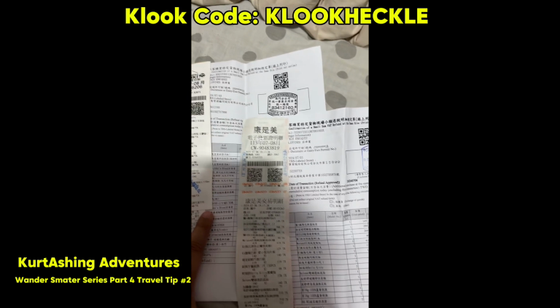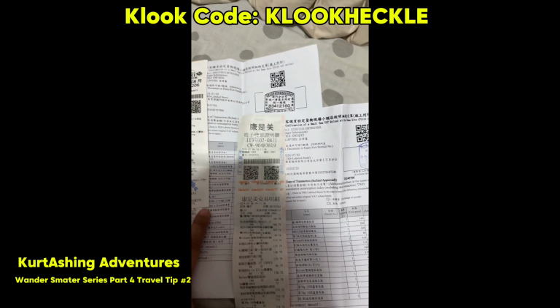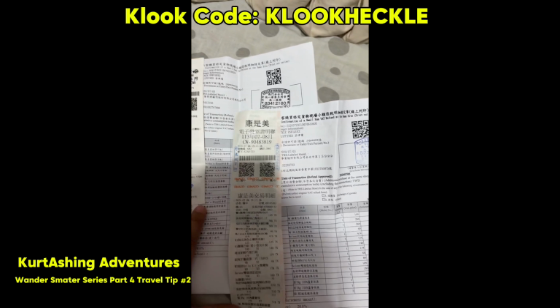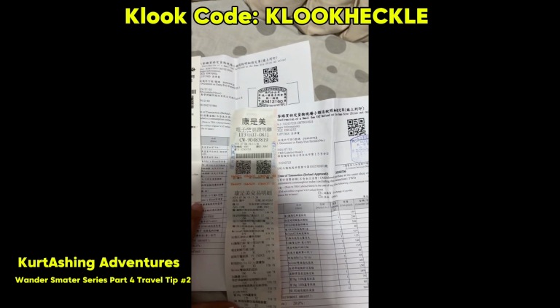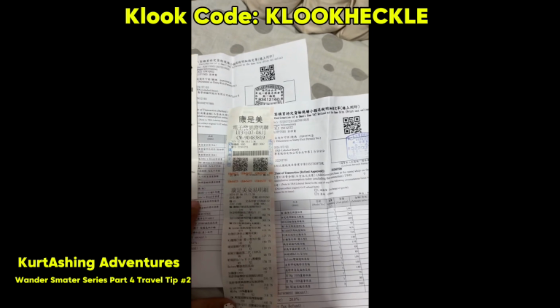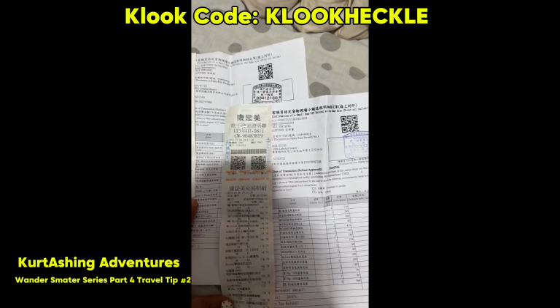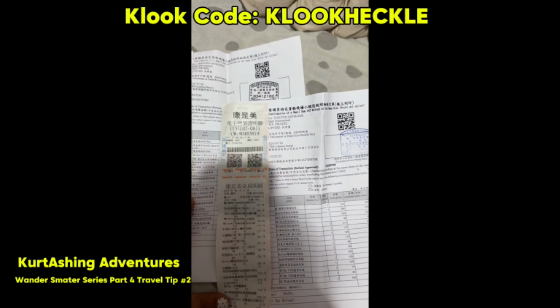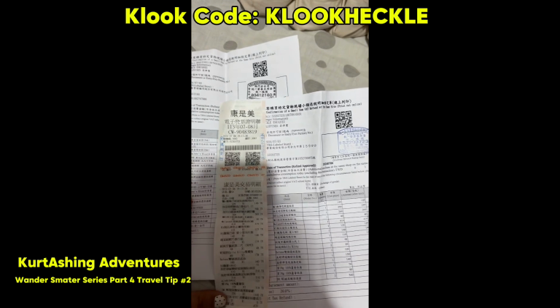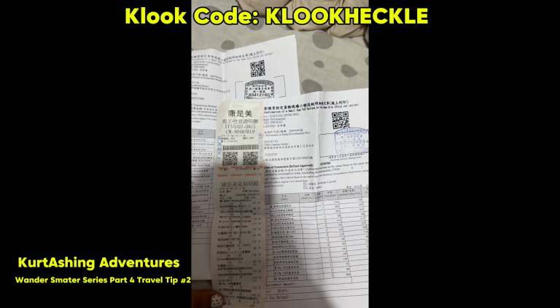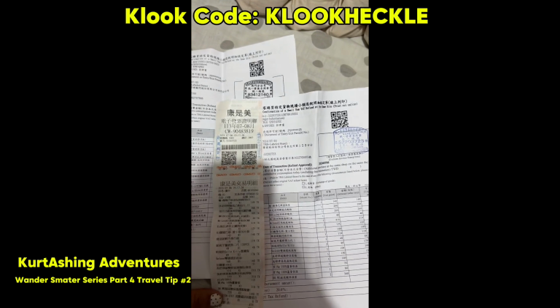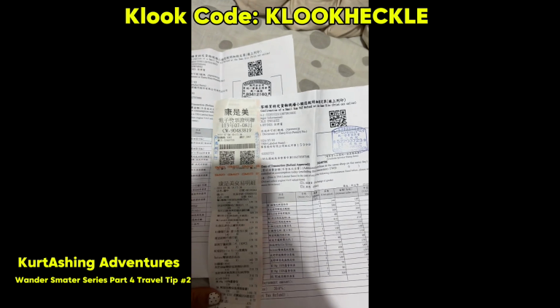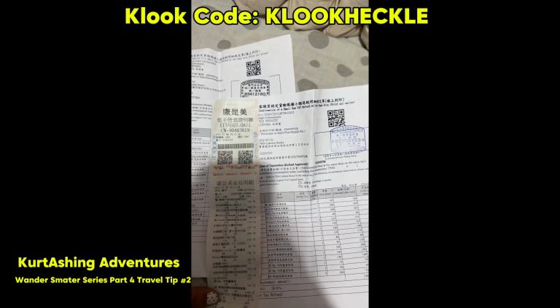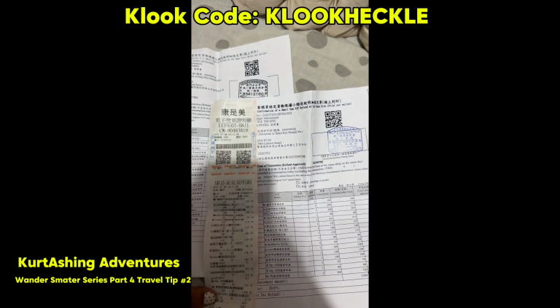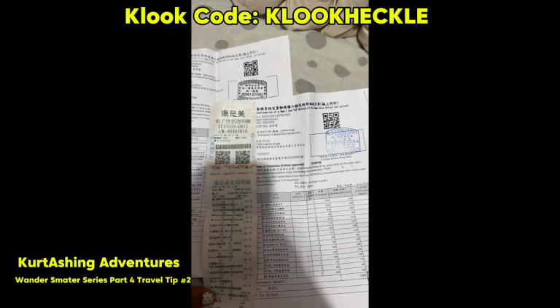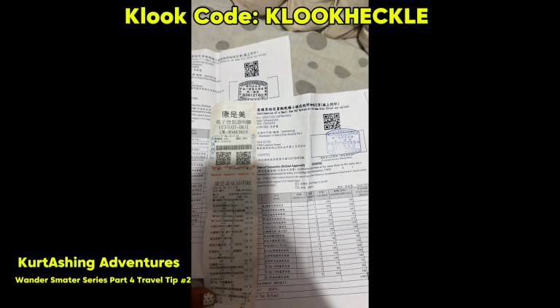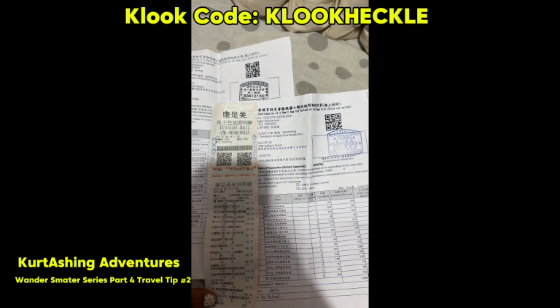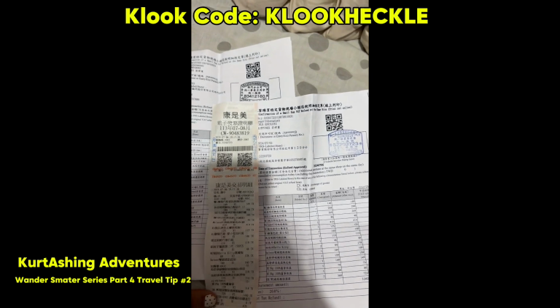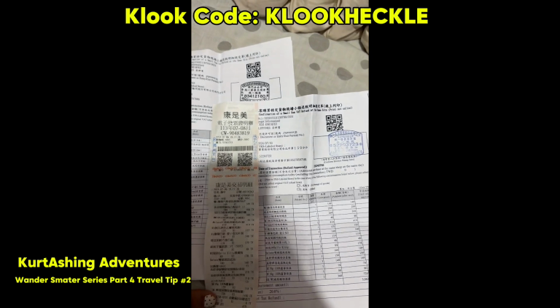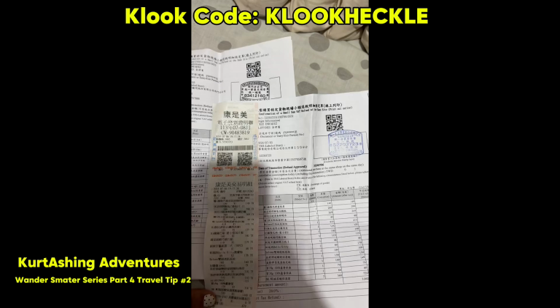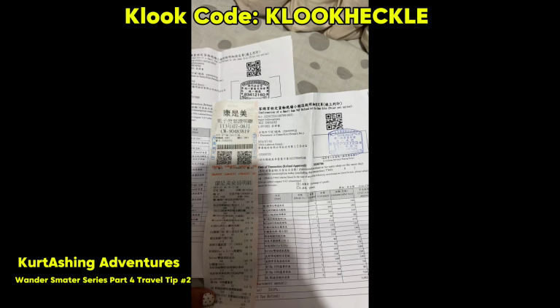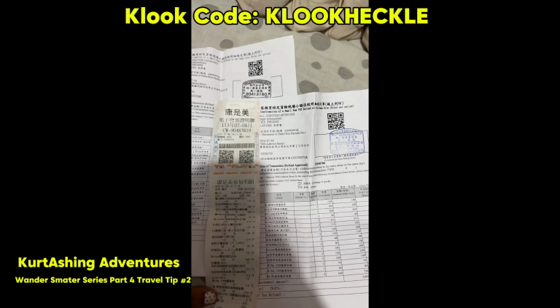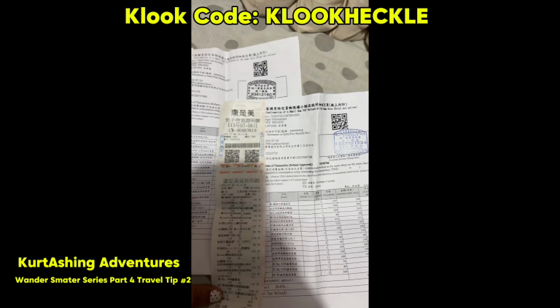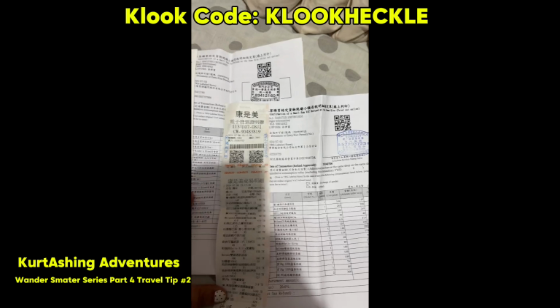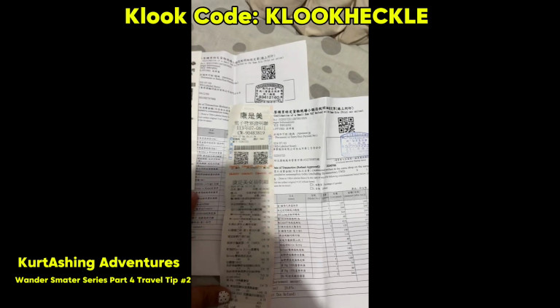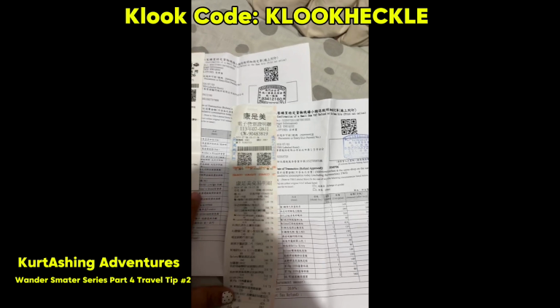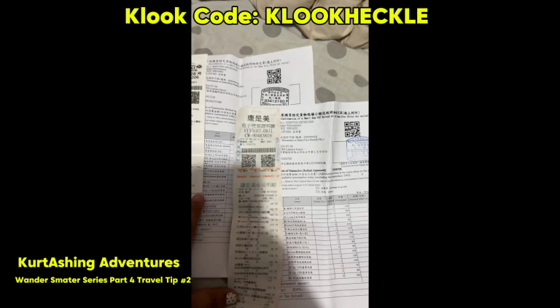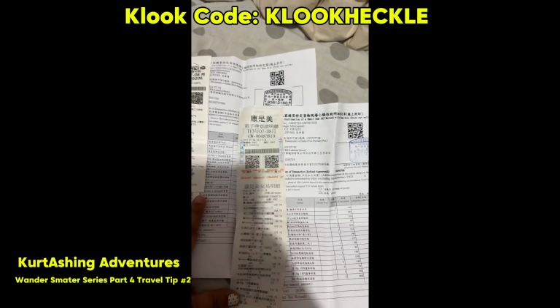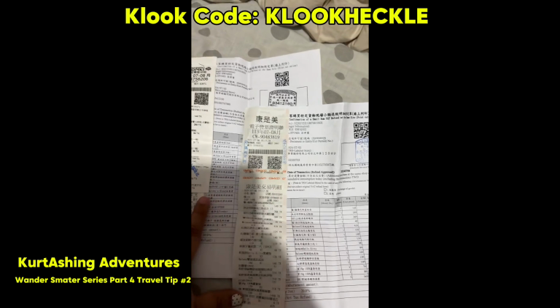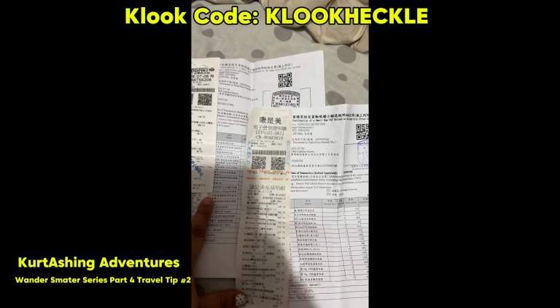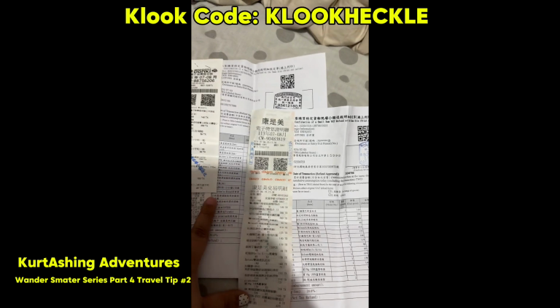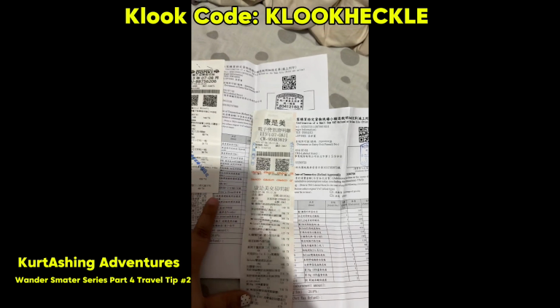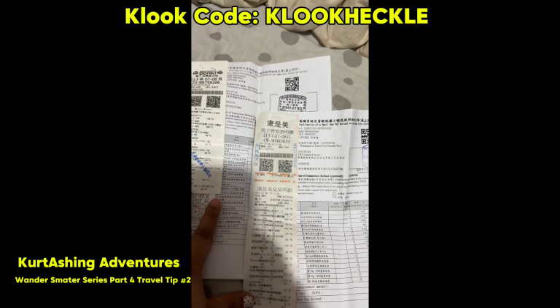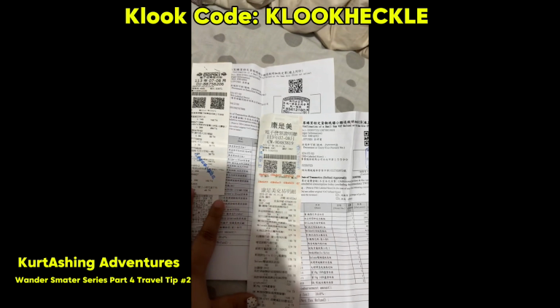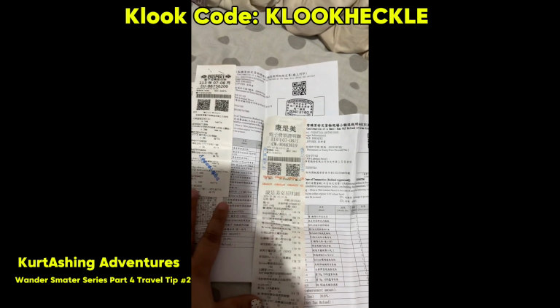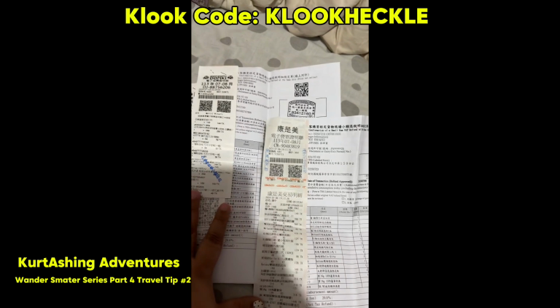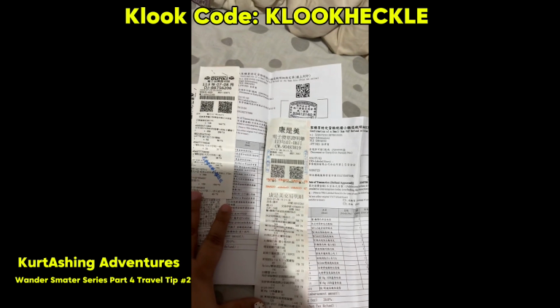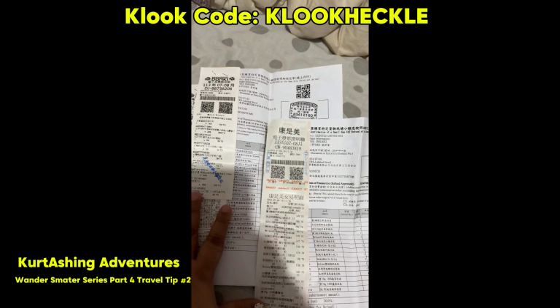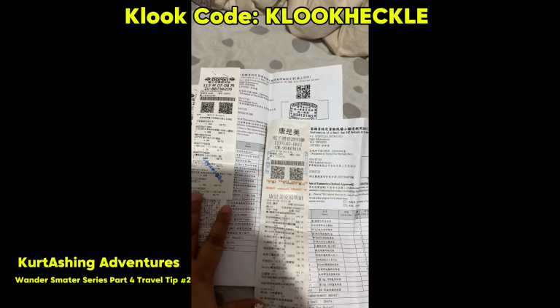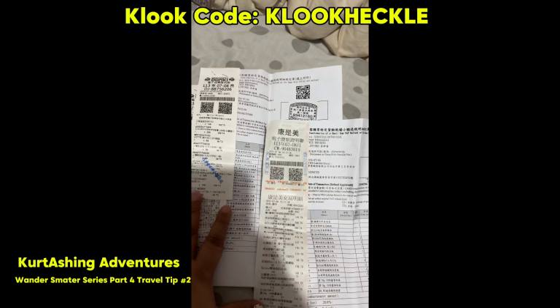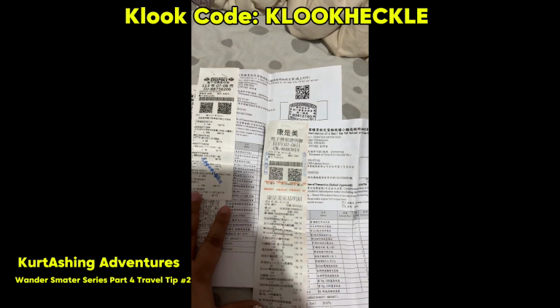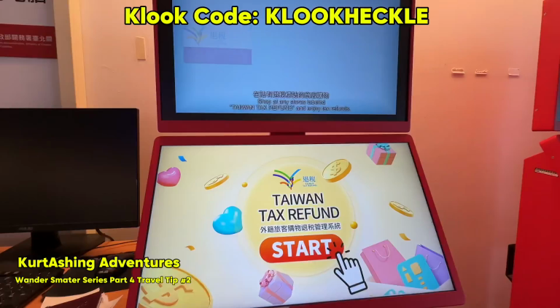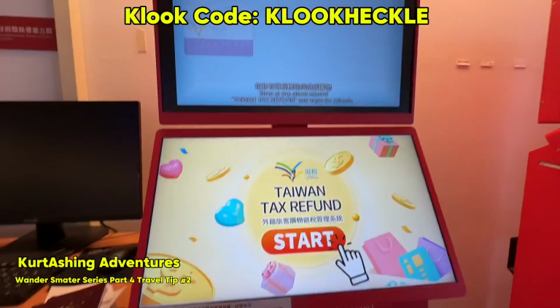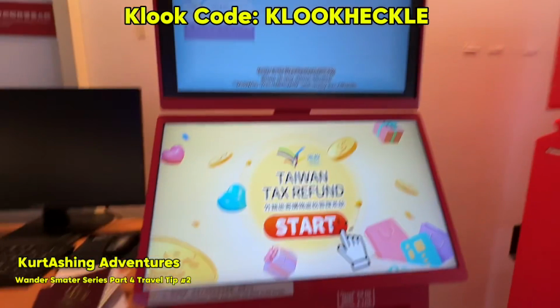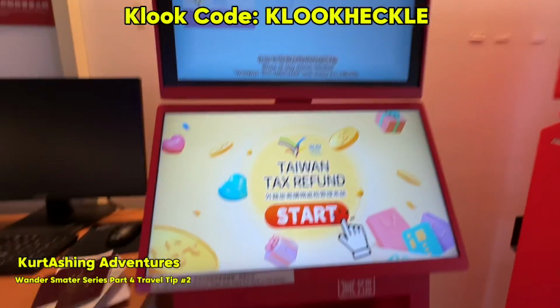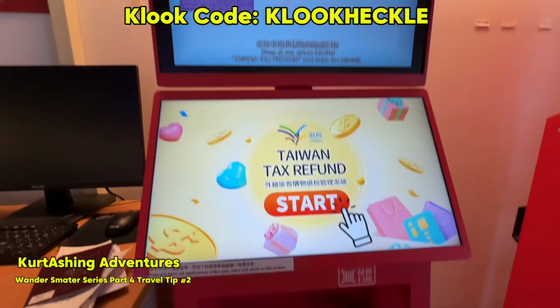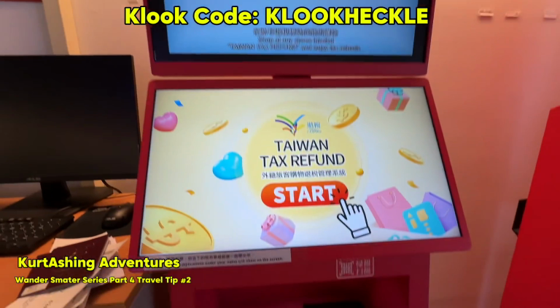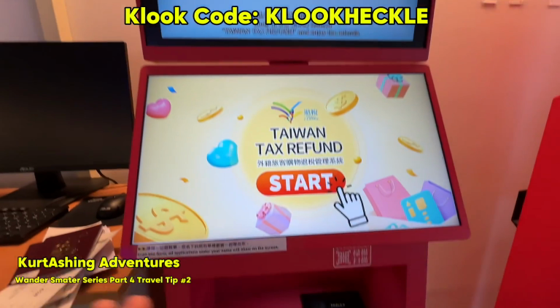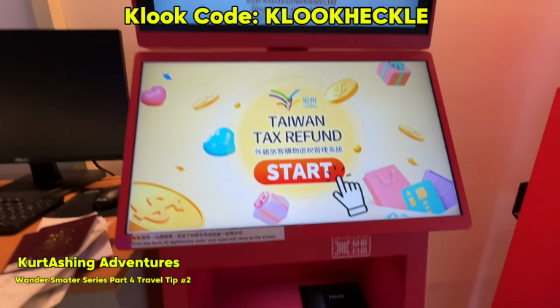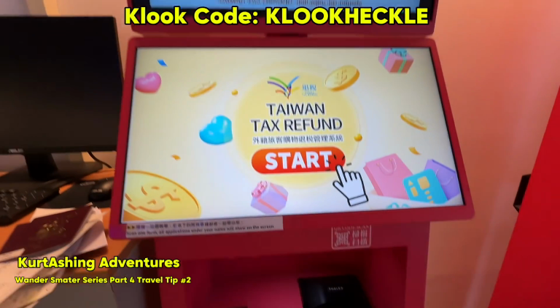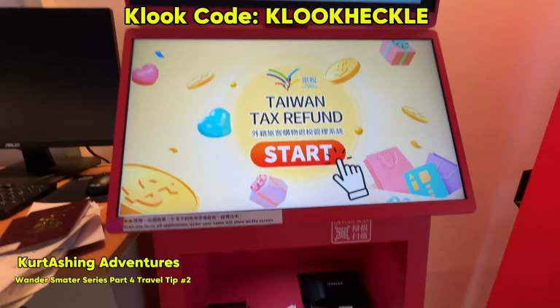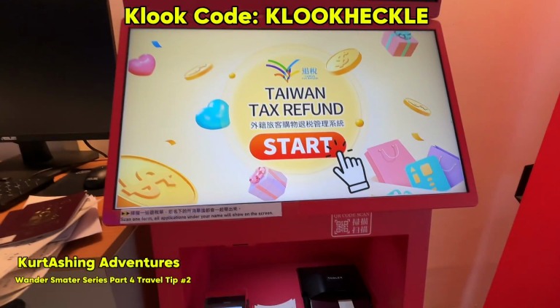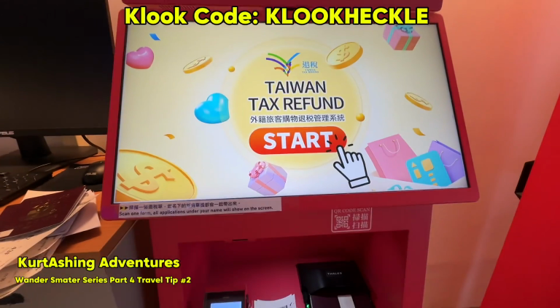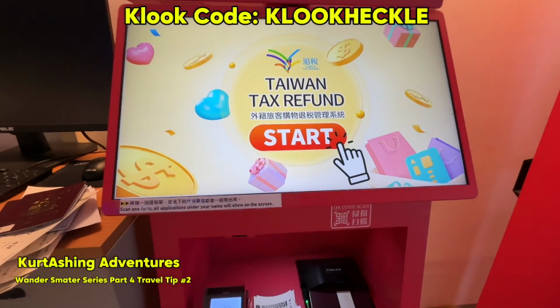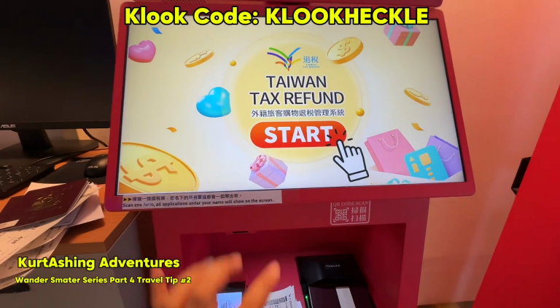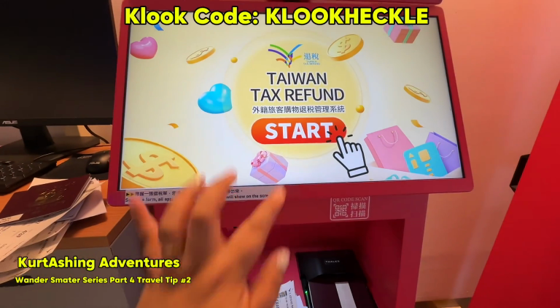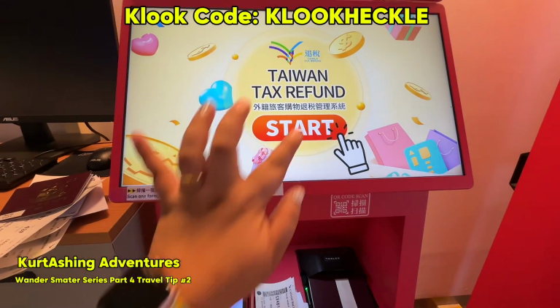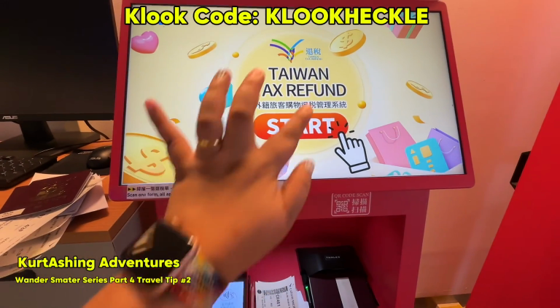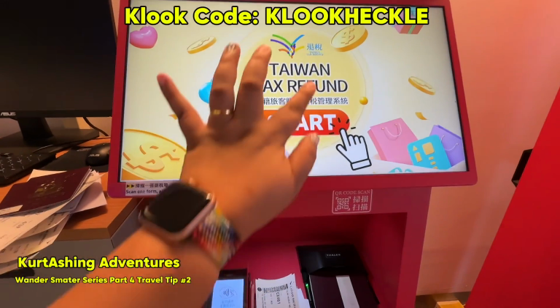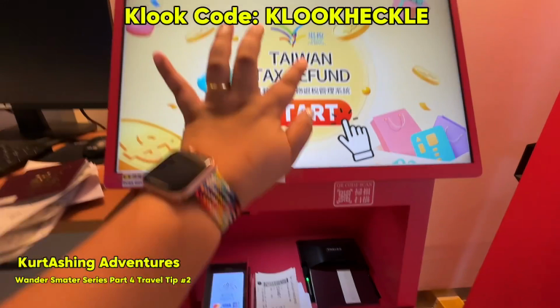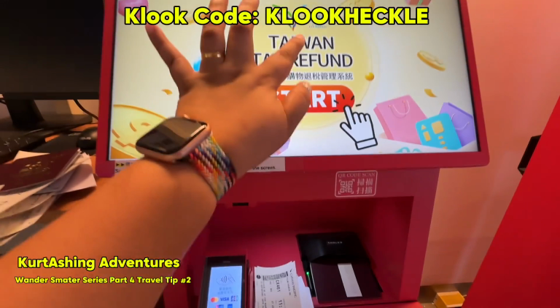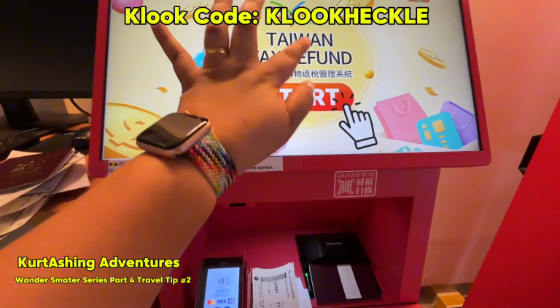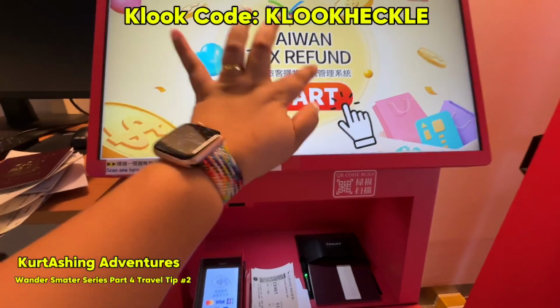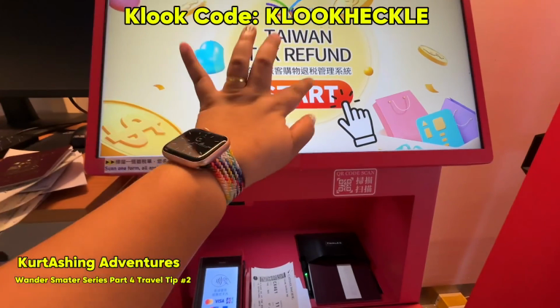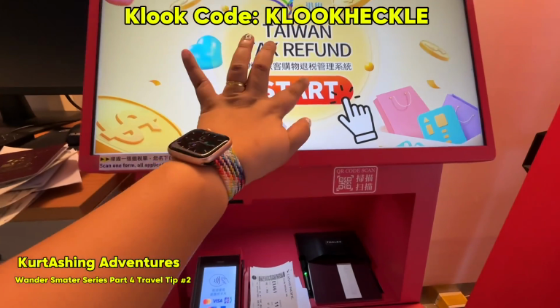Make sure that you prepare the papers, receipt, and the paper with QR code, together with your passport.